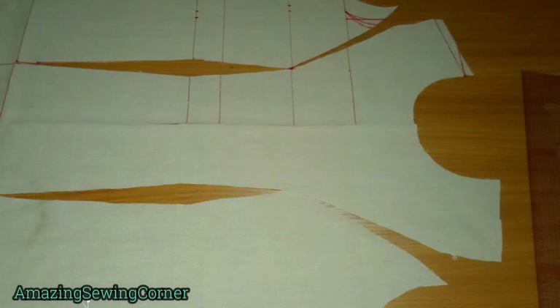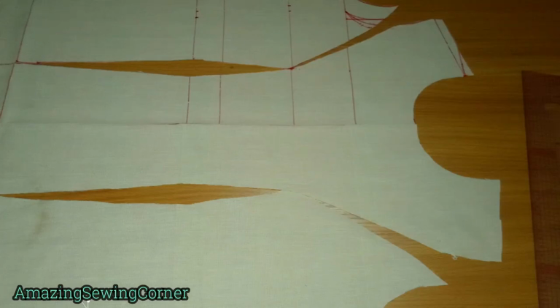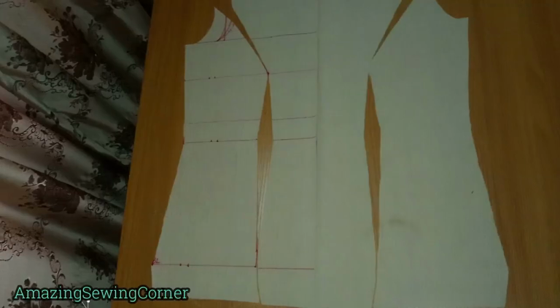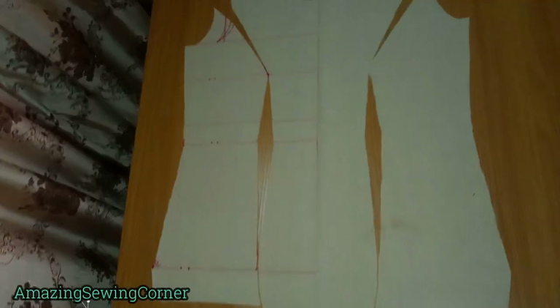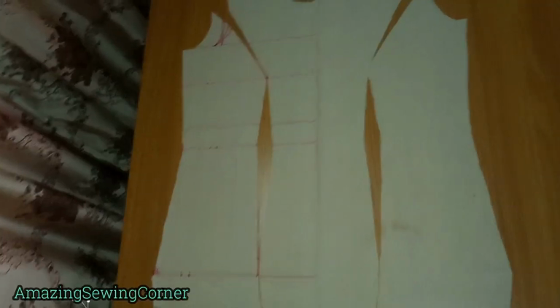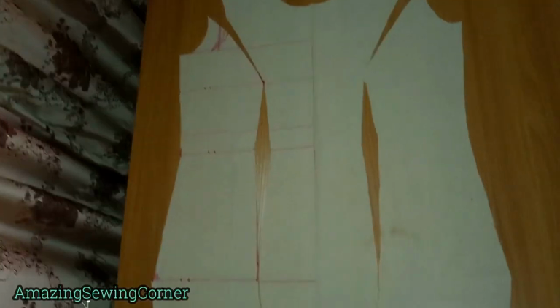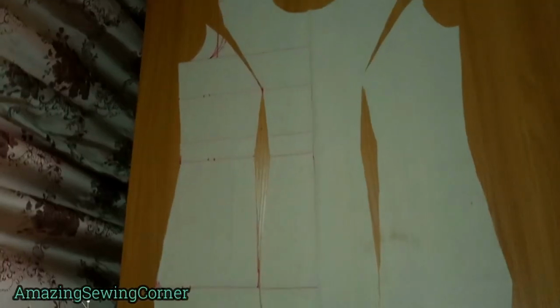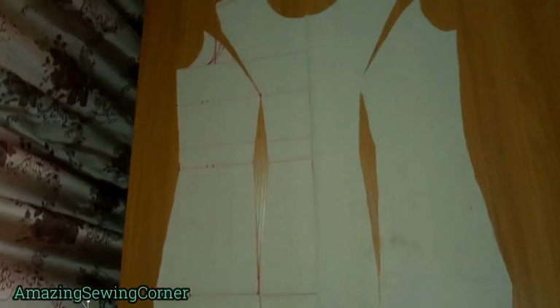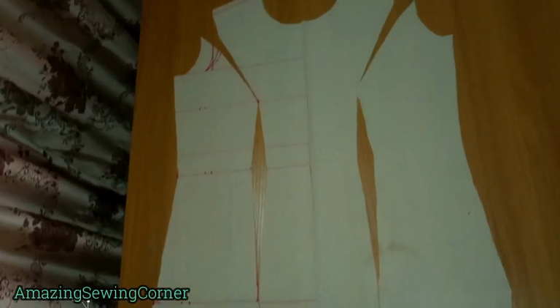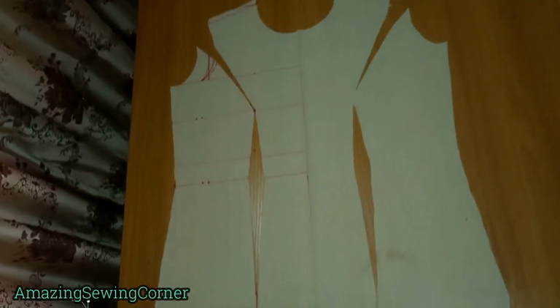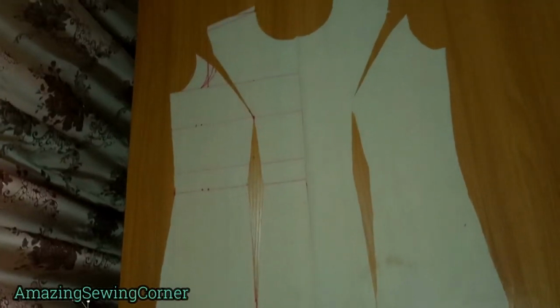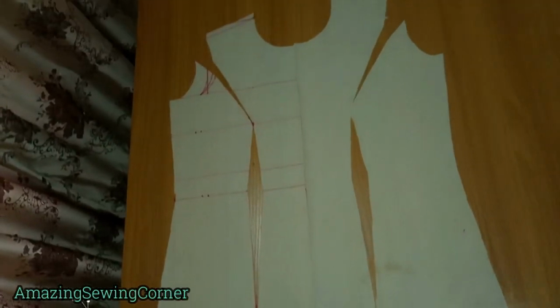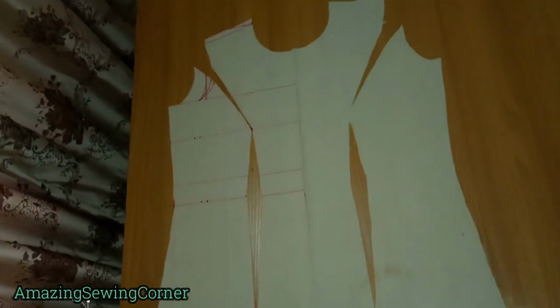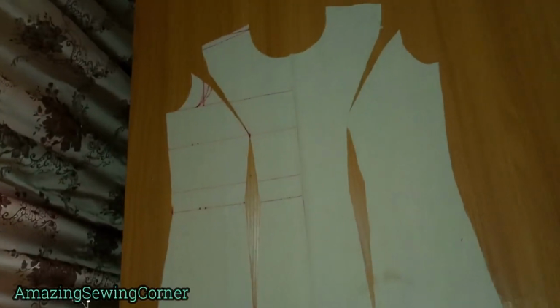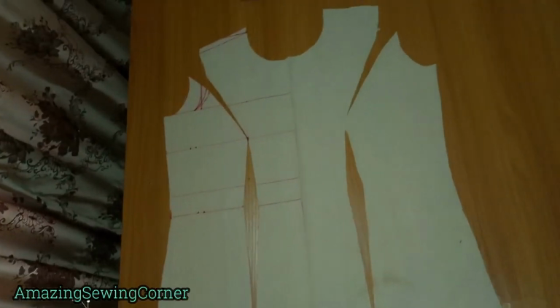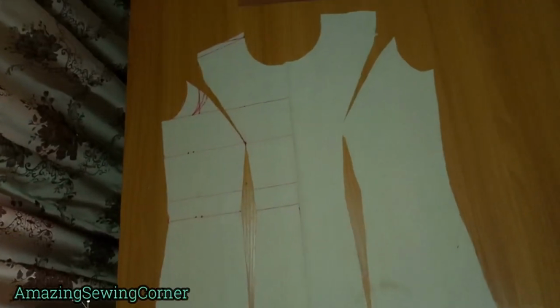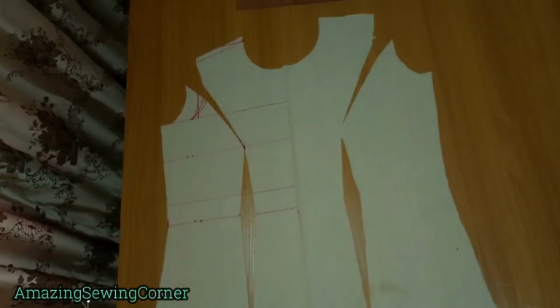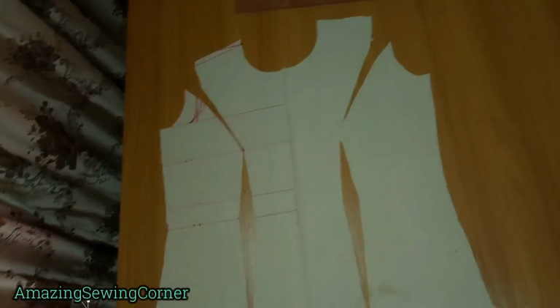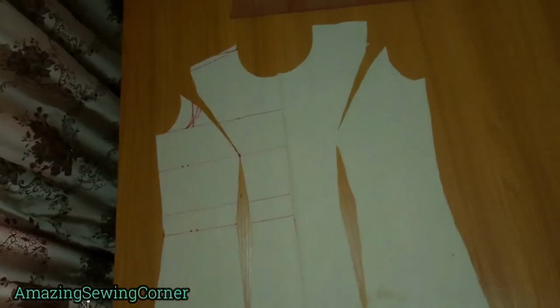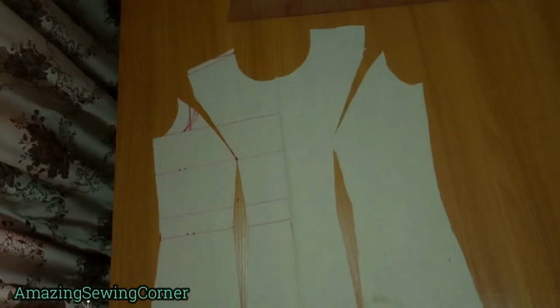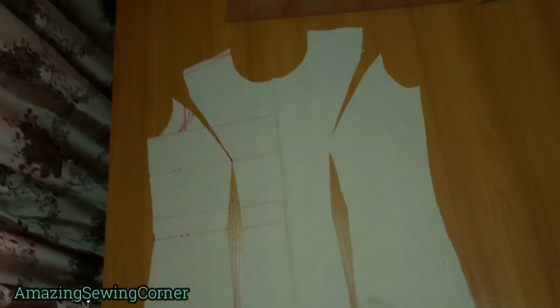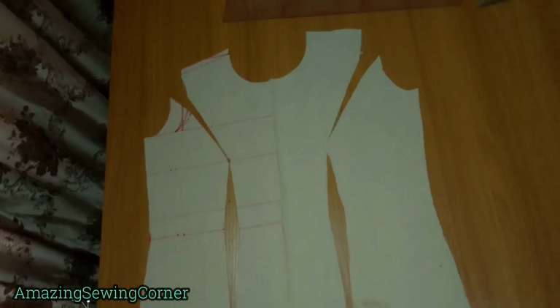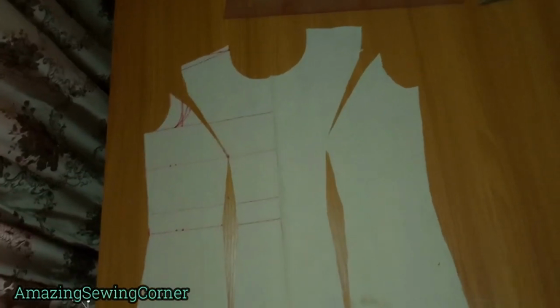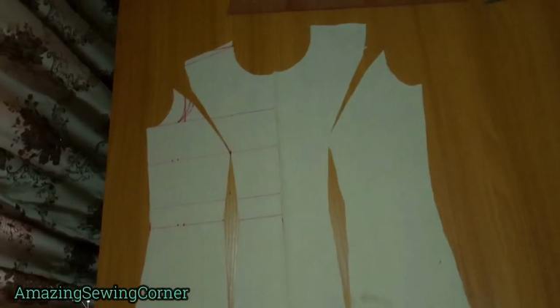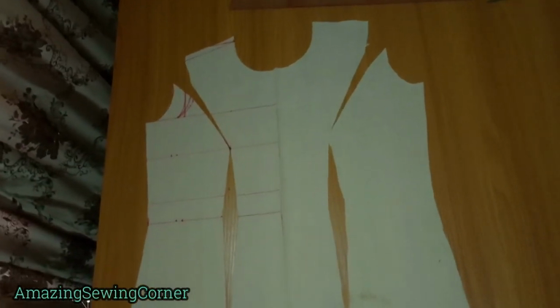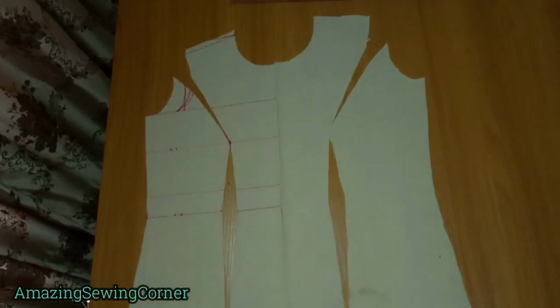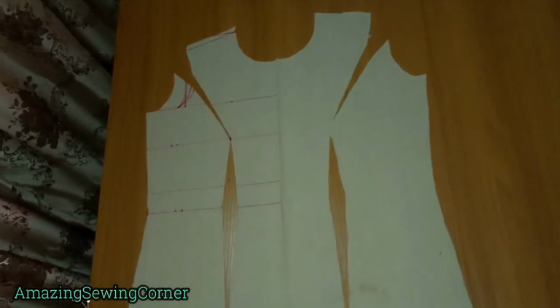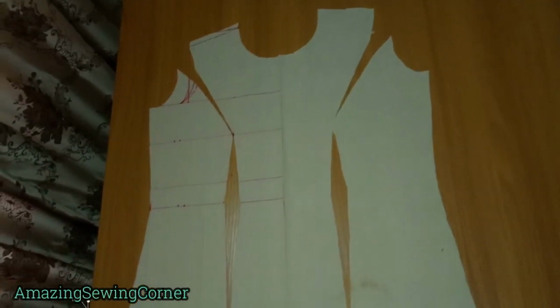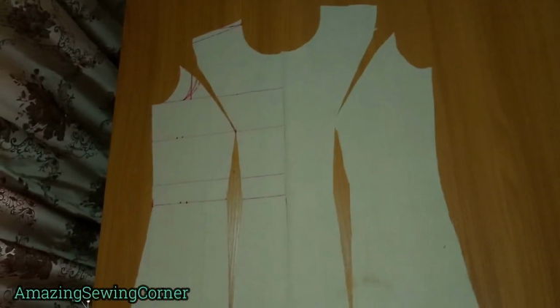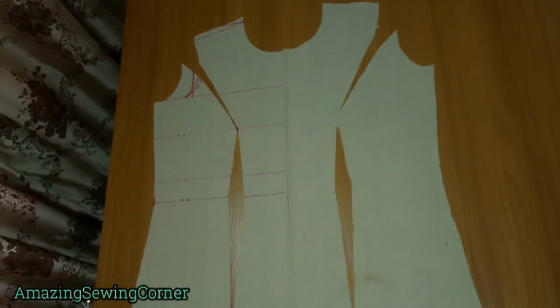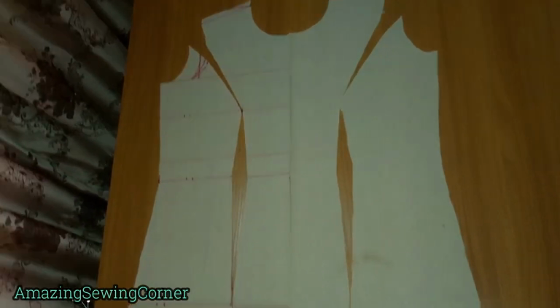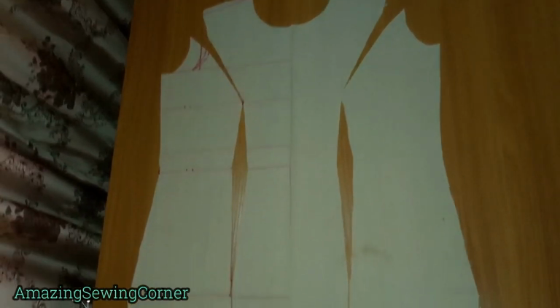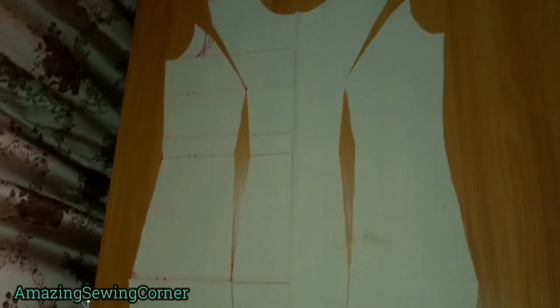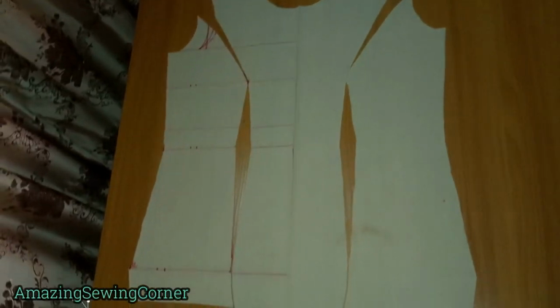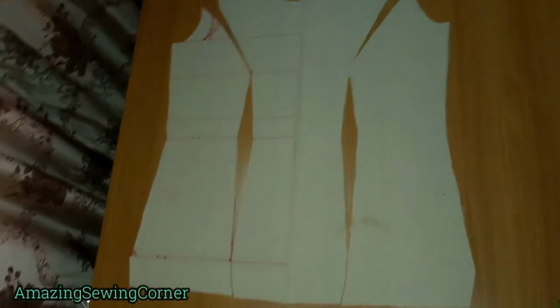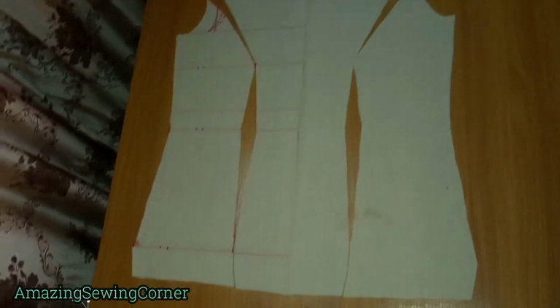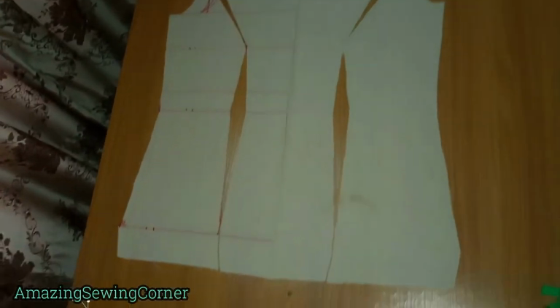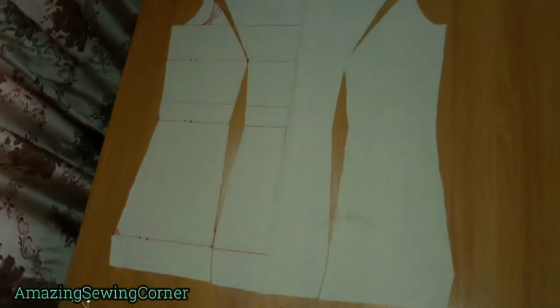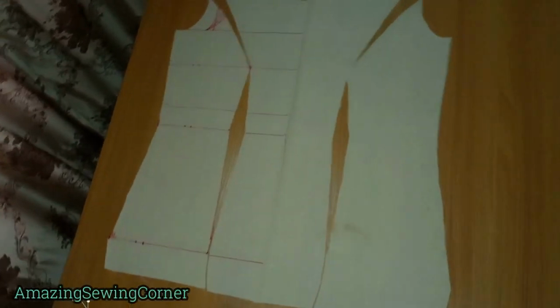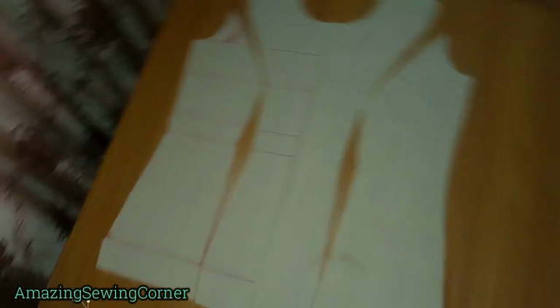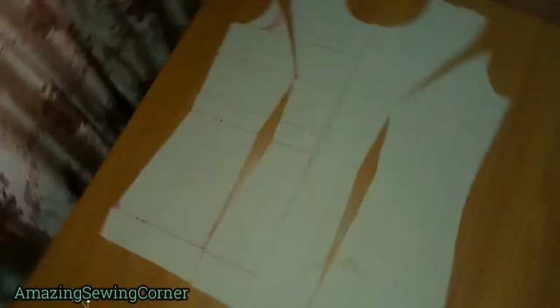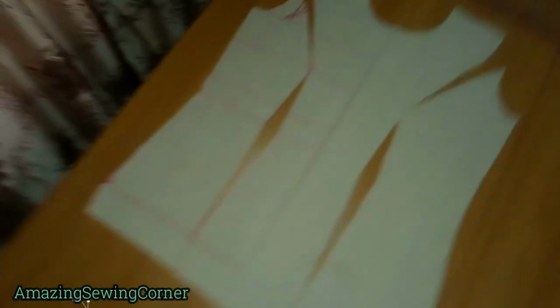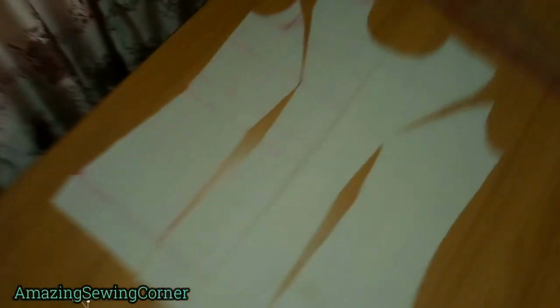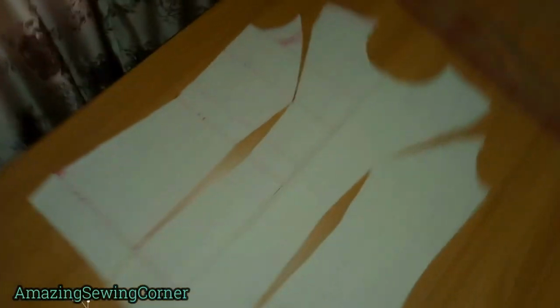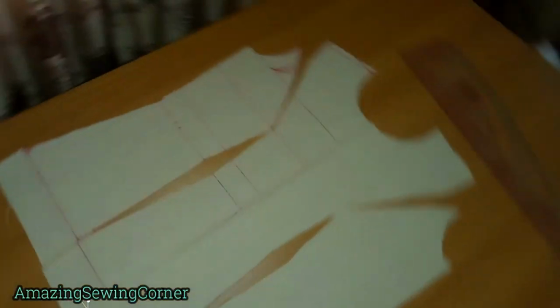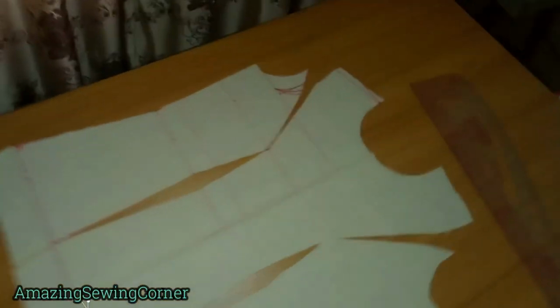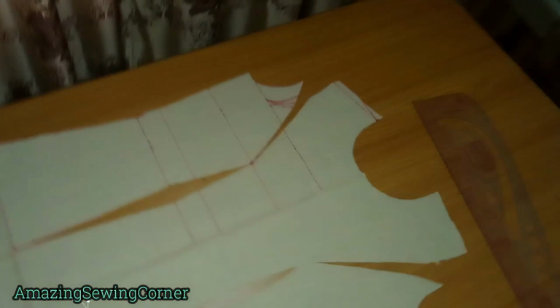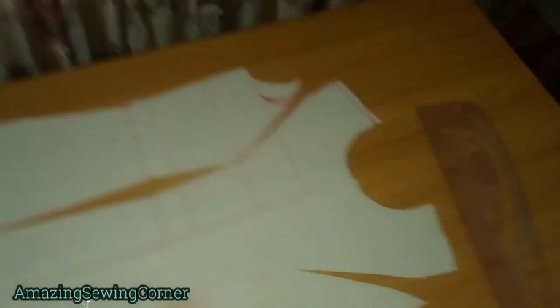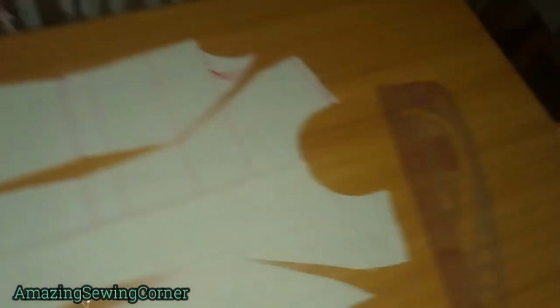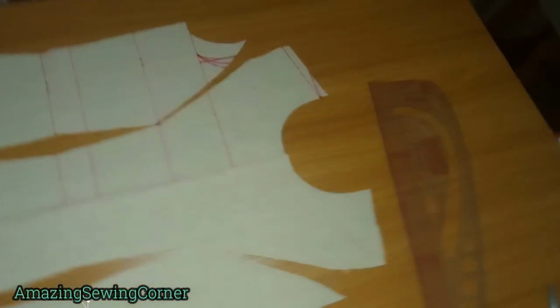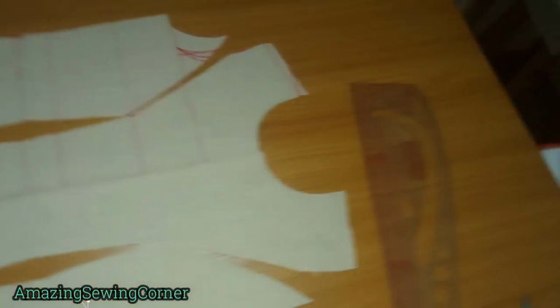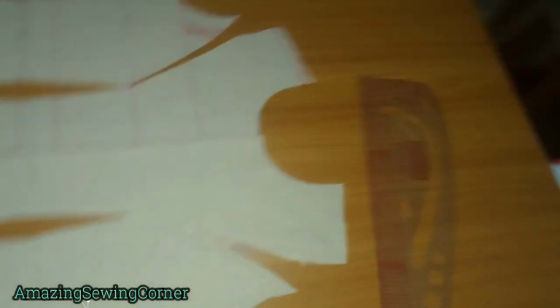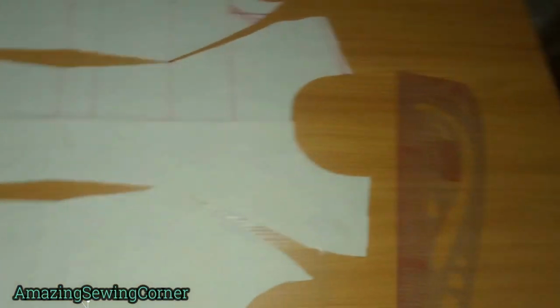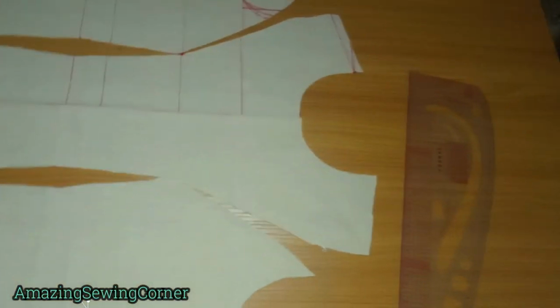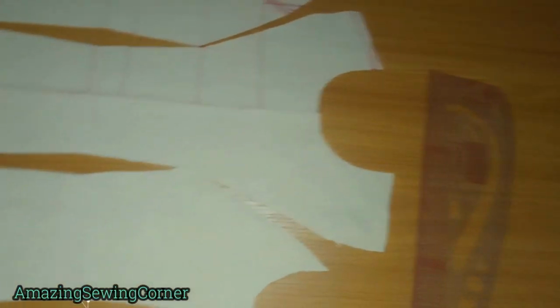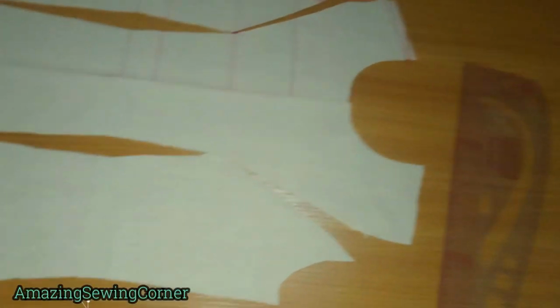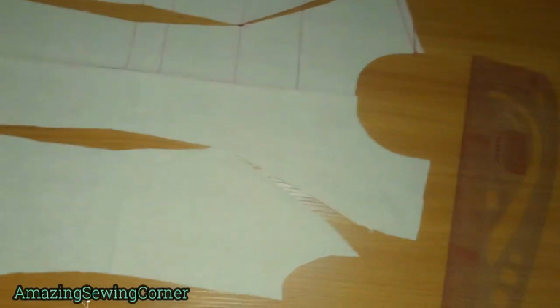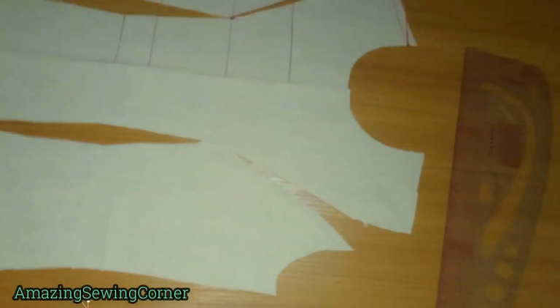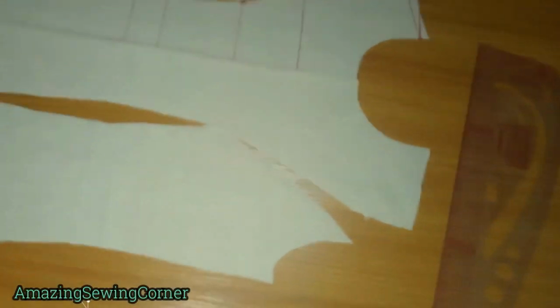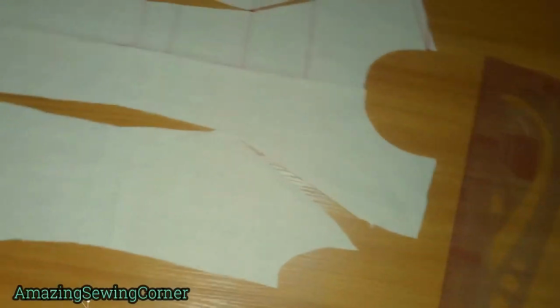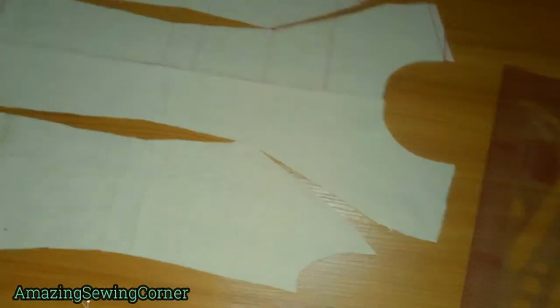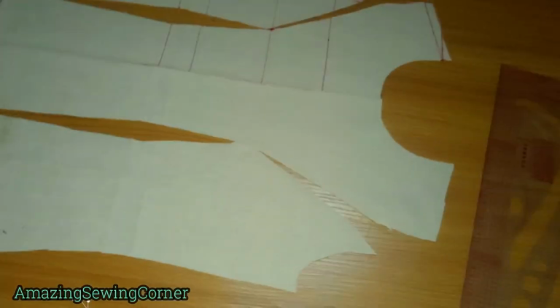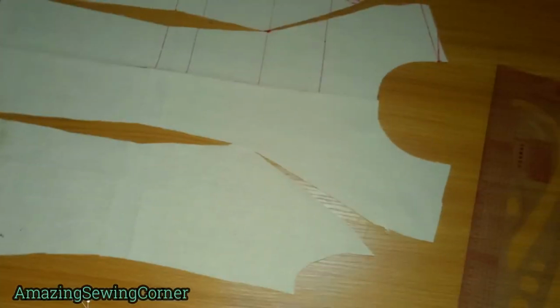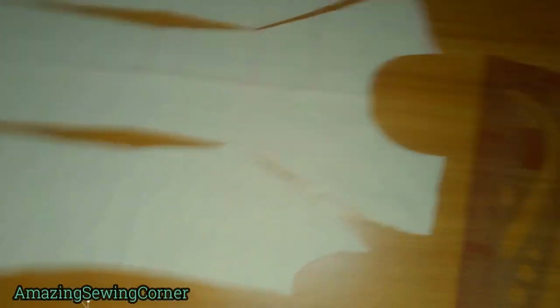I hope we can all see it — those are the princess darts for the front bodice. Now let's go to the back bodice without wasting time.